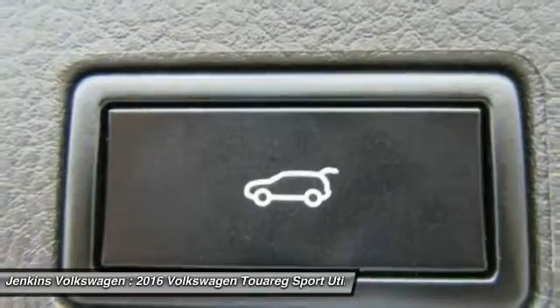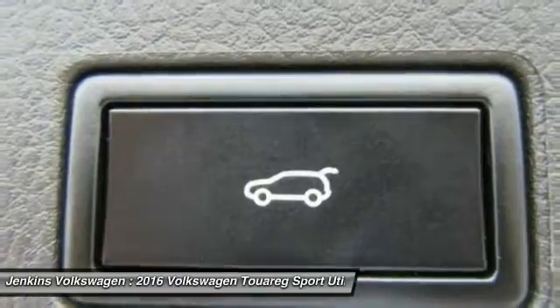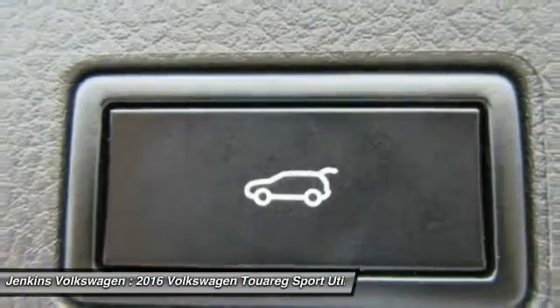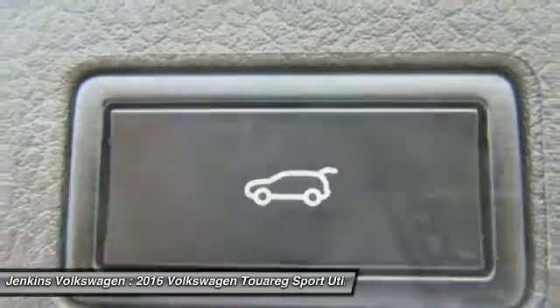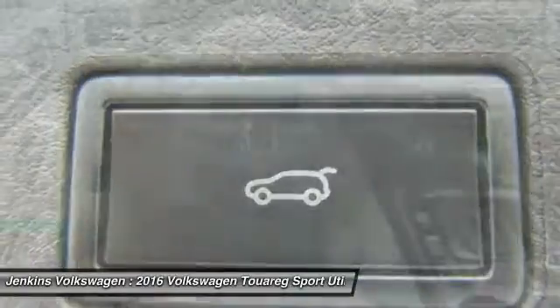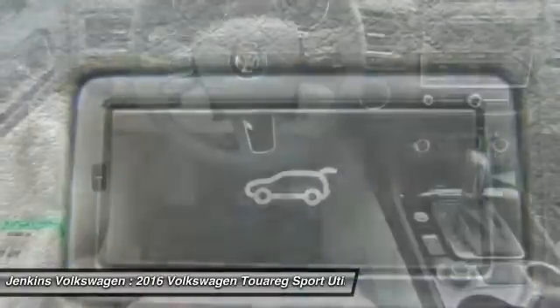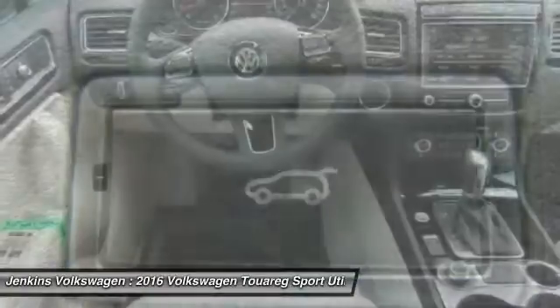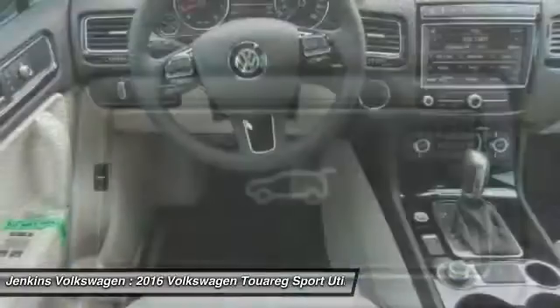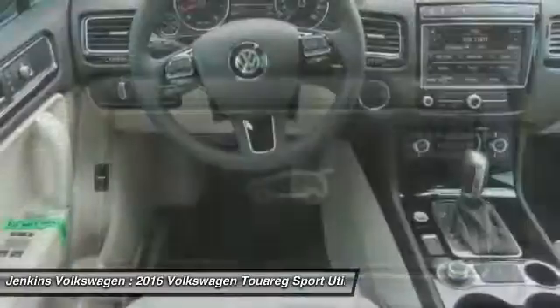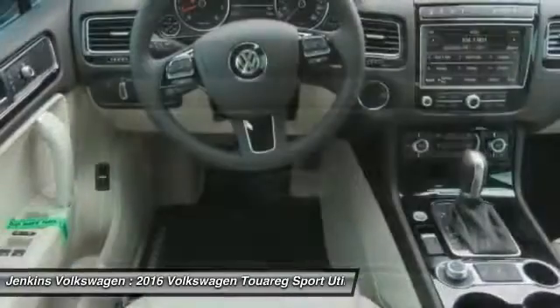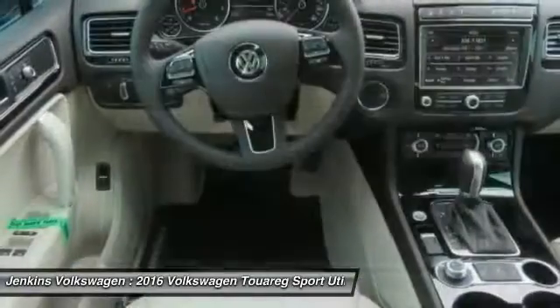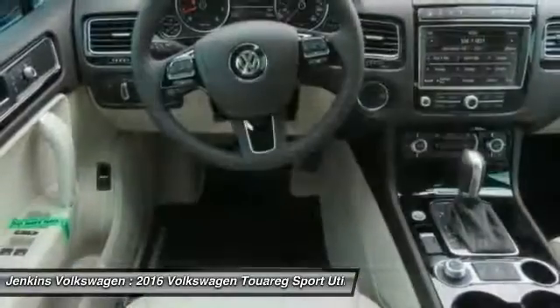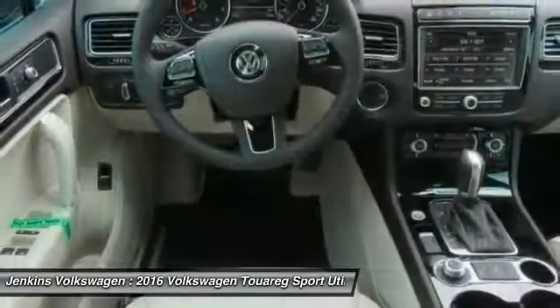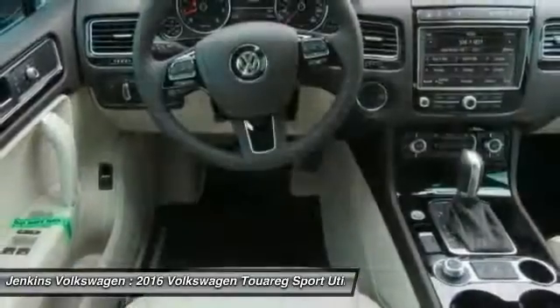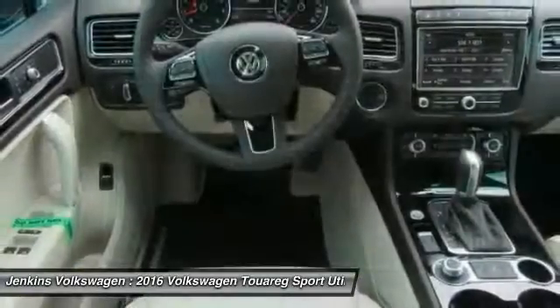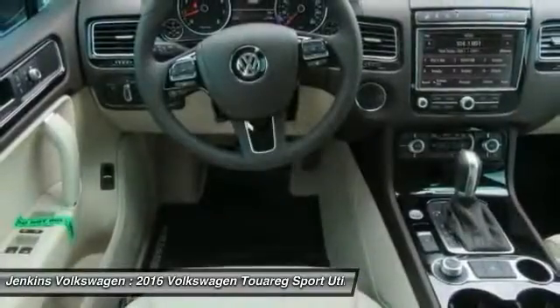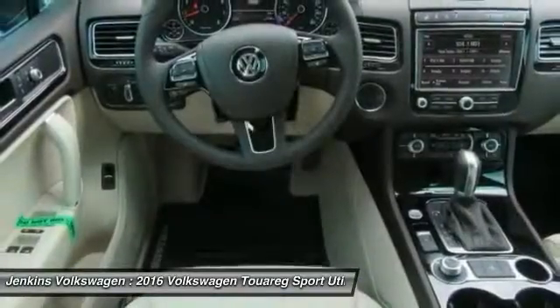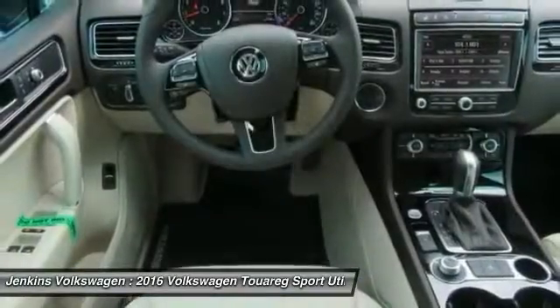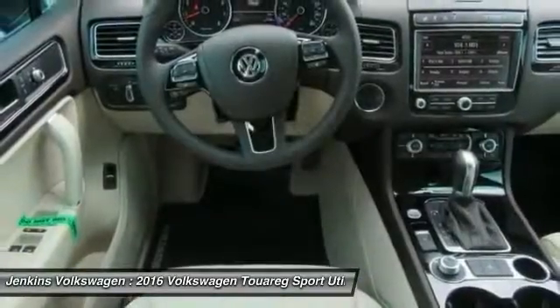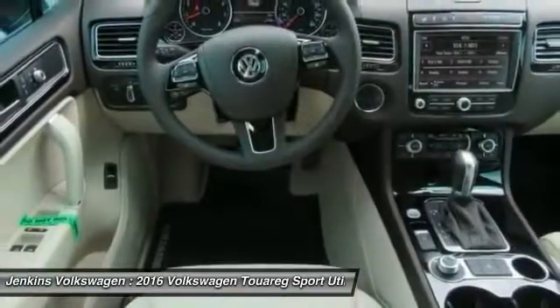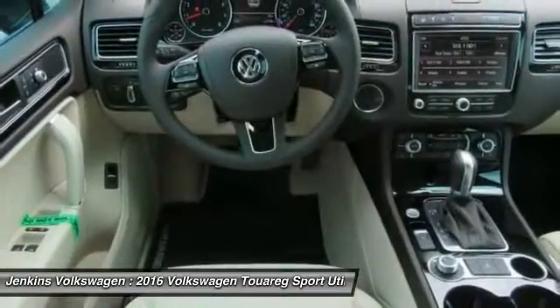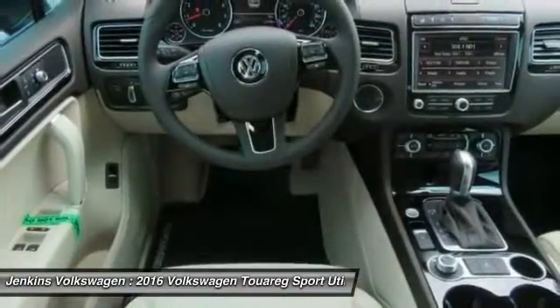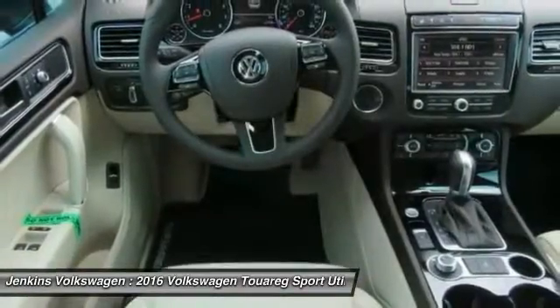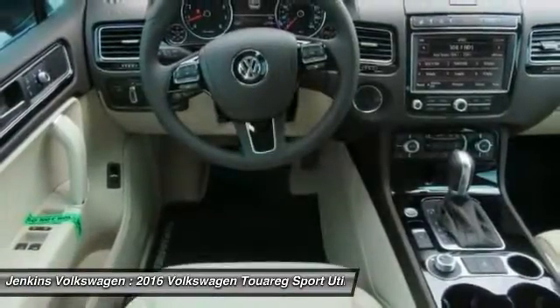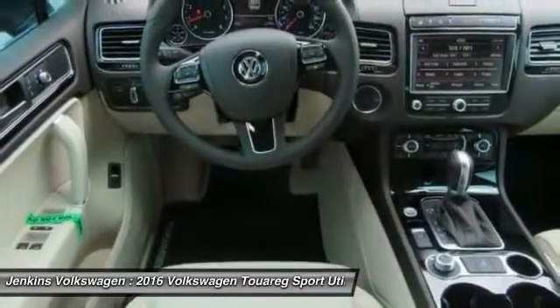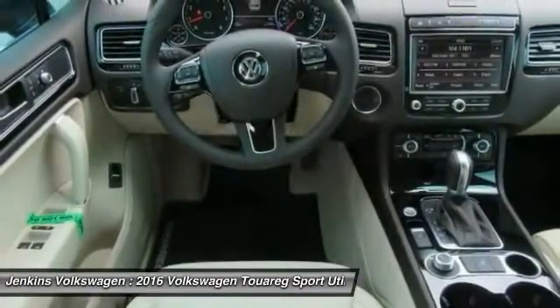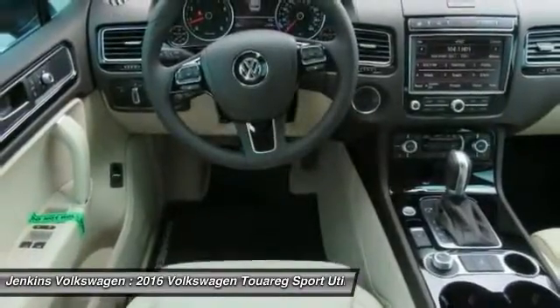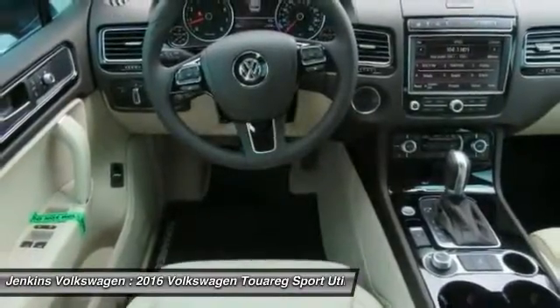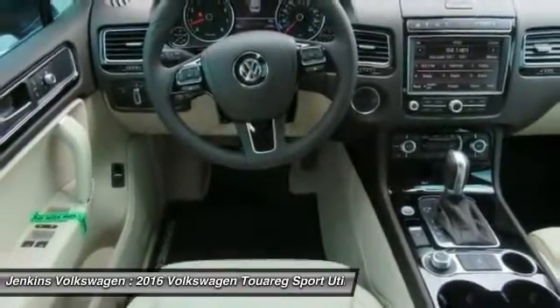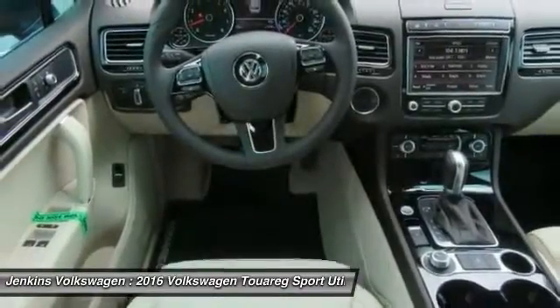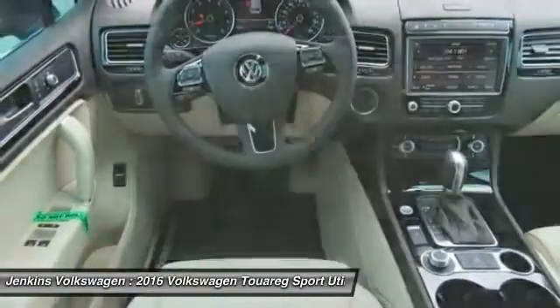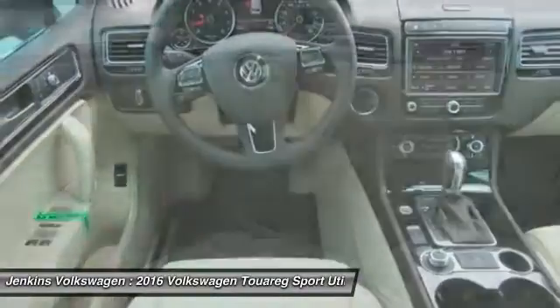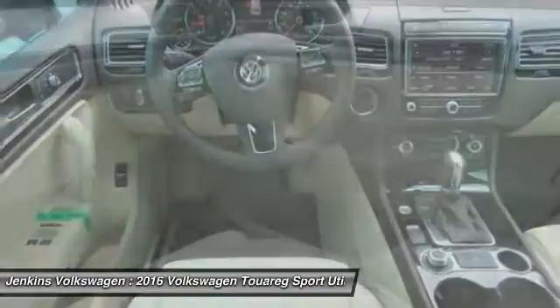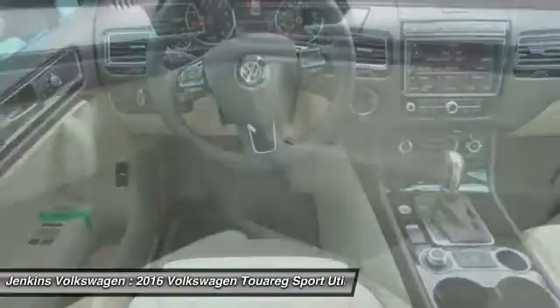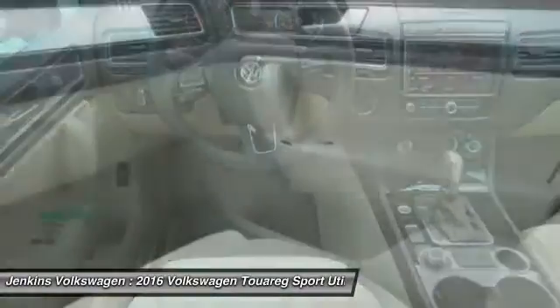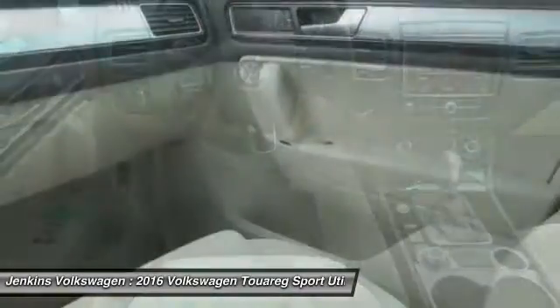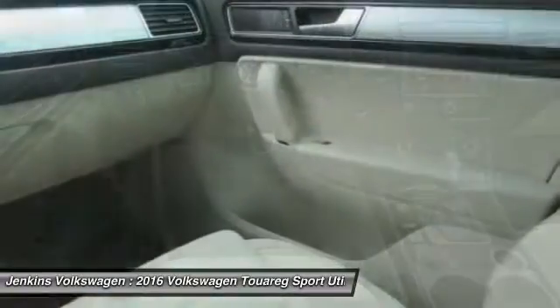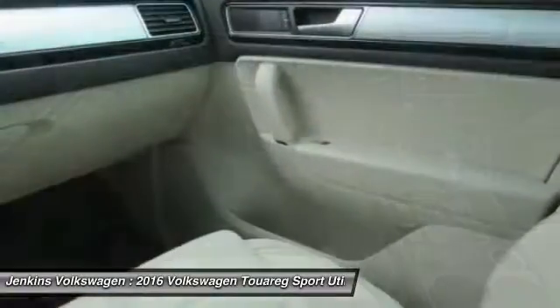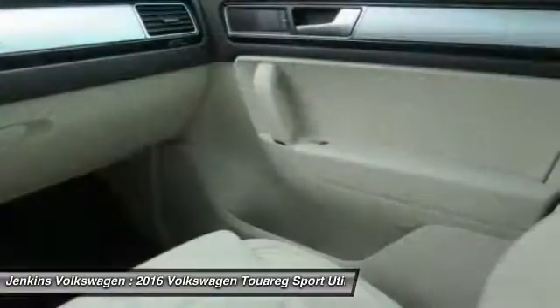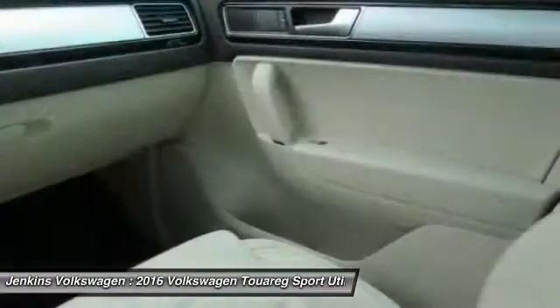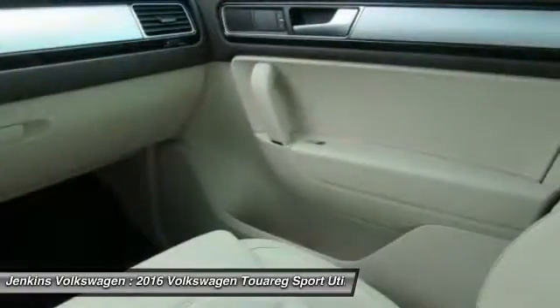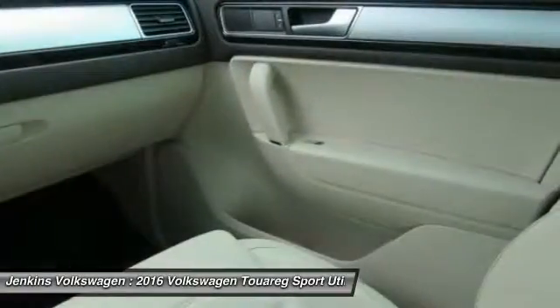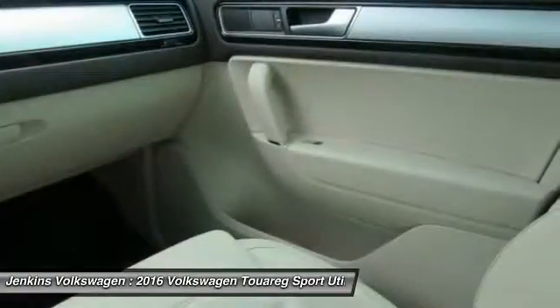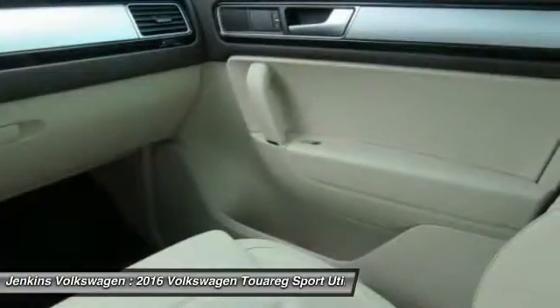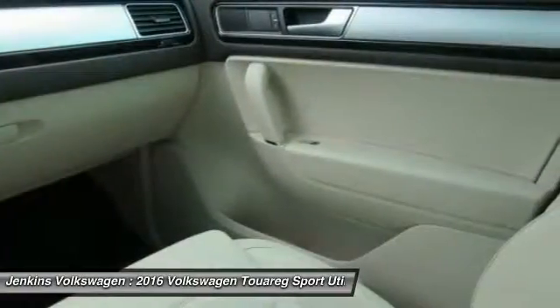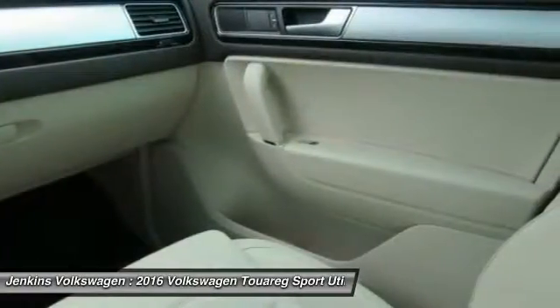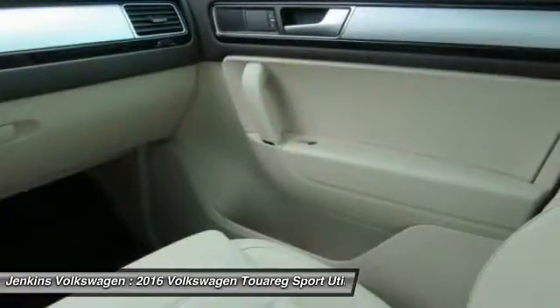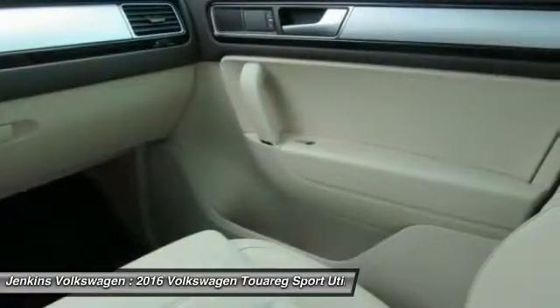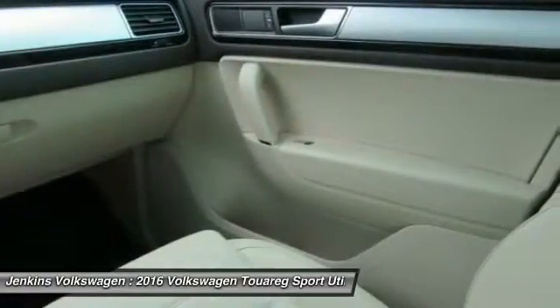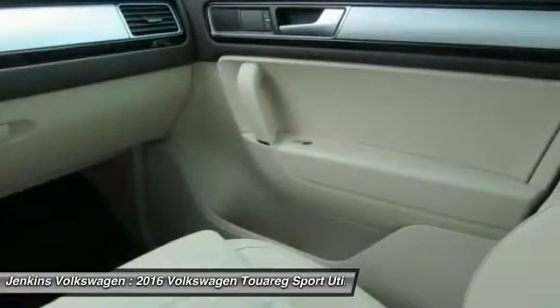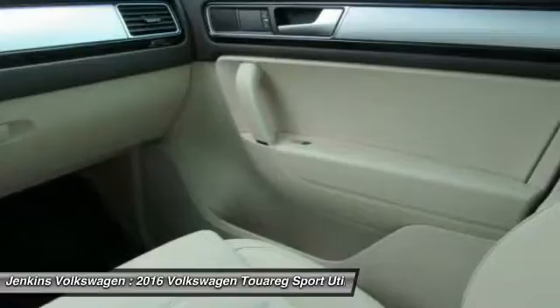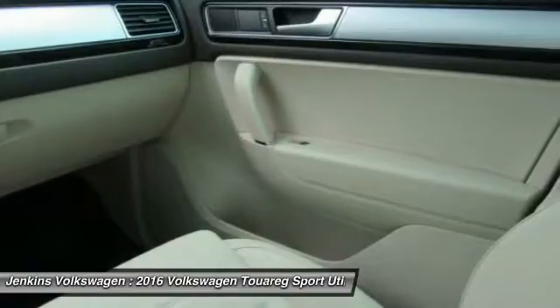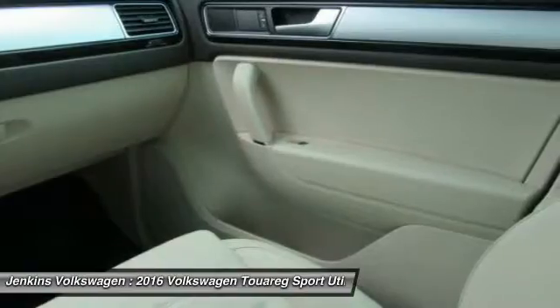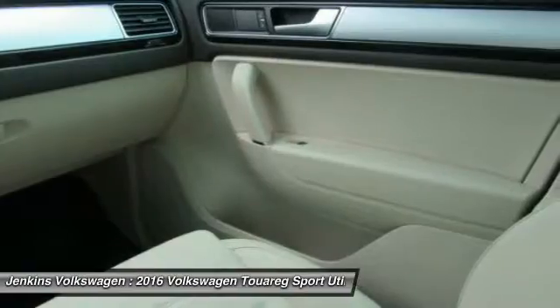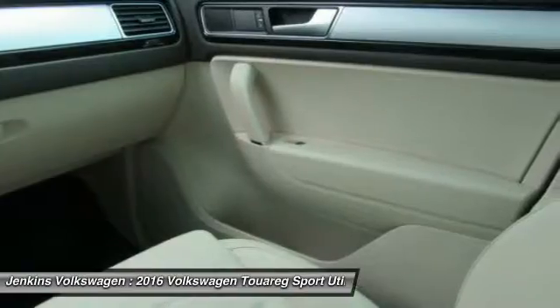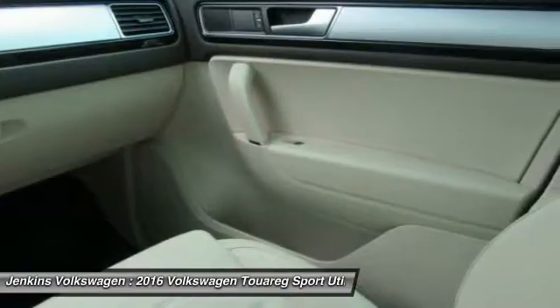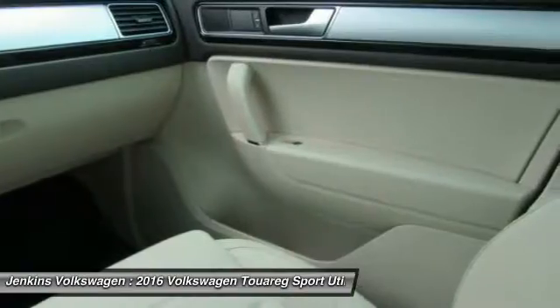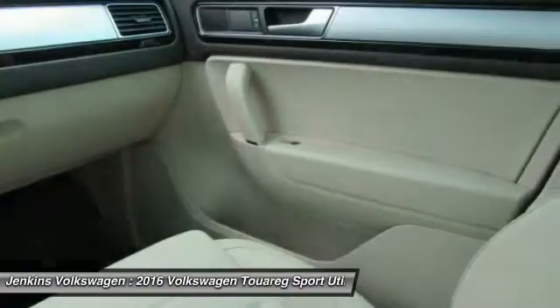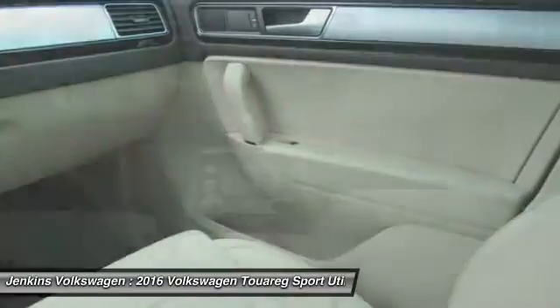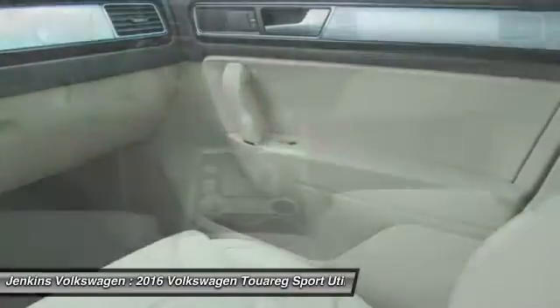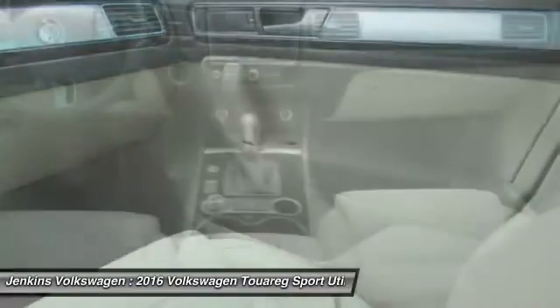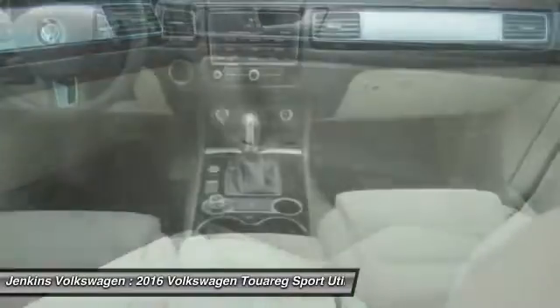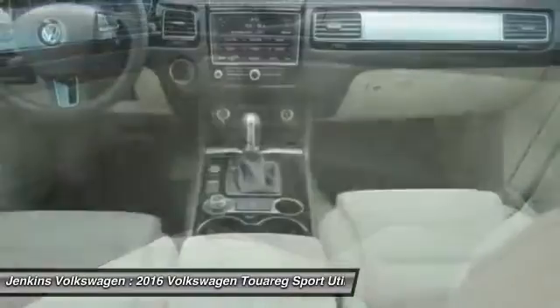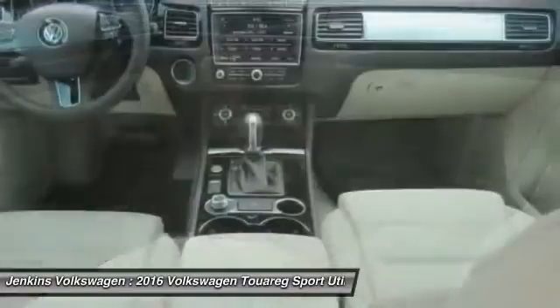Stability control. Searching for a dependable vehicle that looks great too? You've found it, so stop in today.